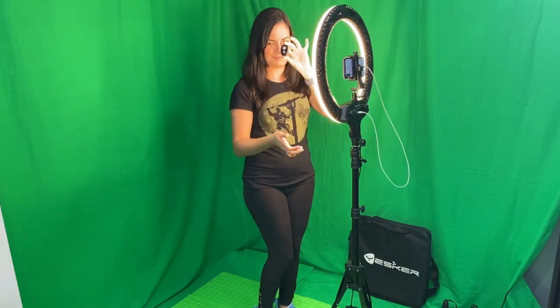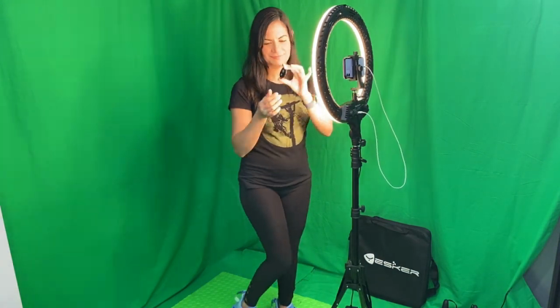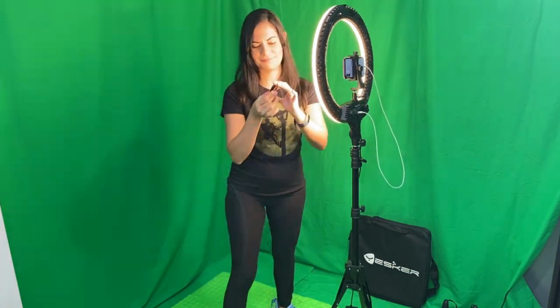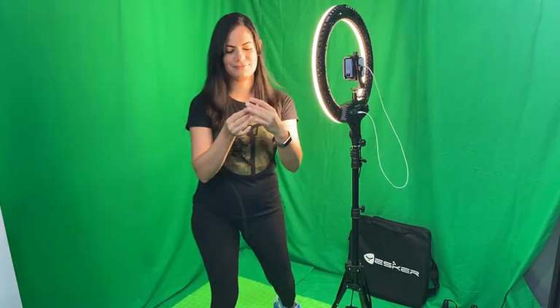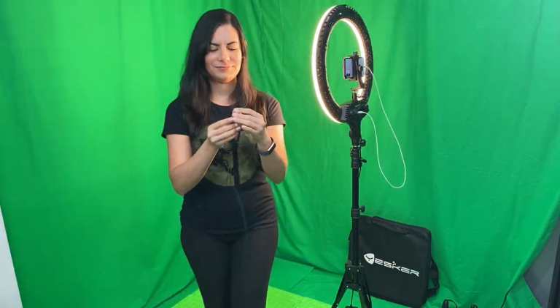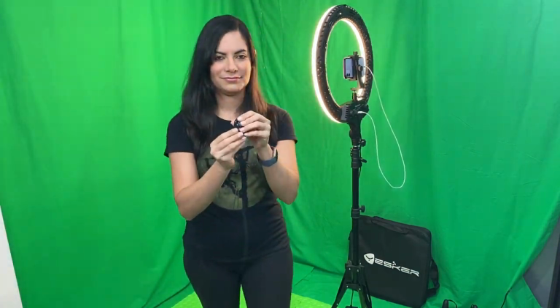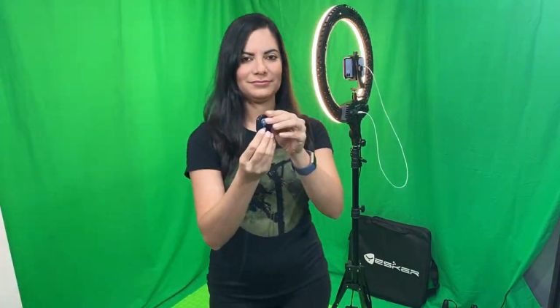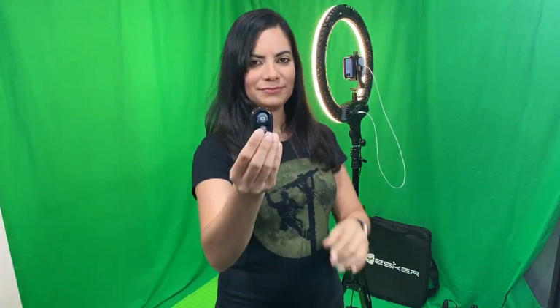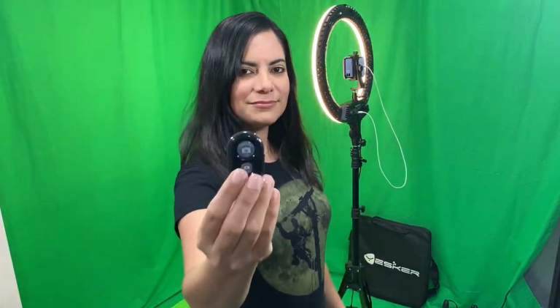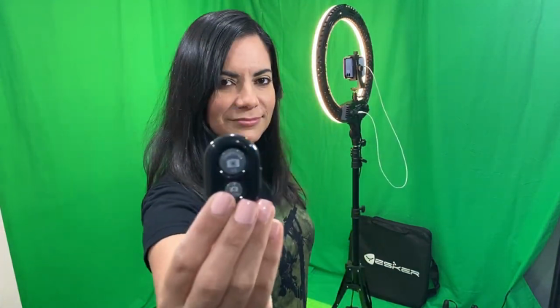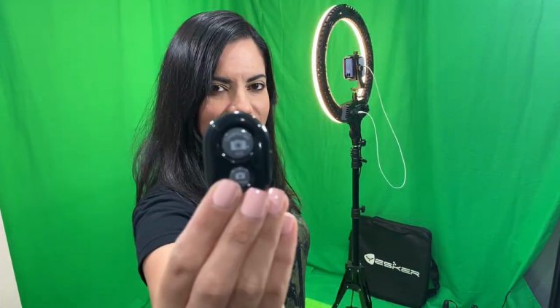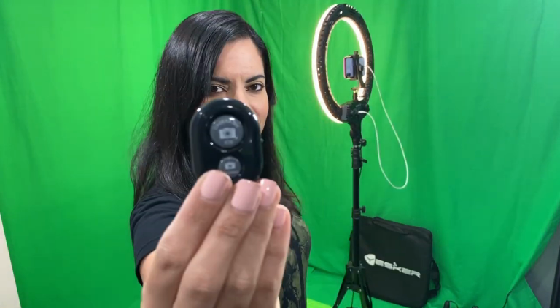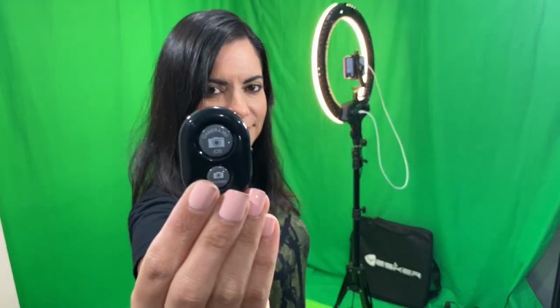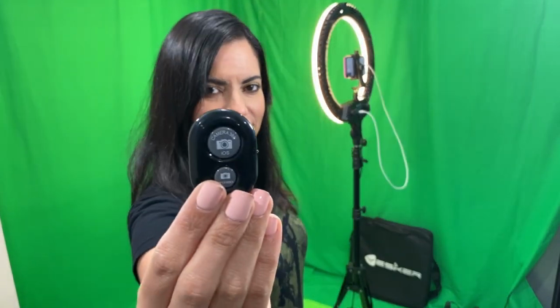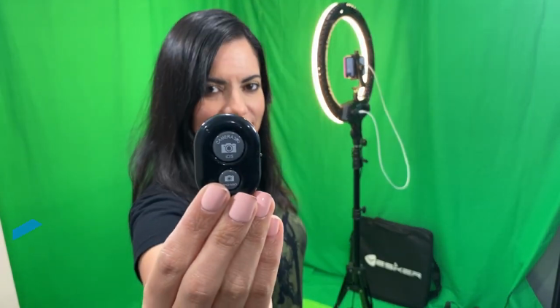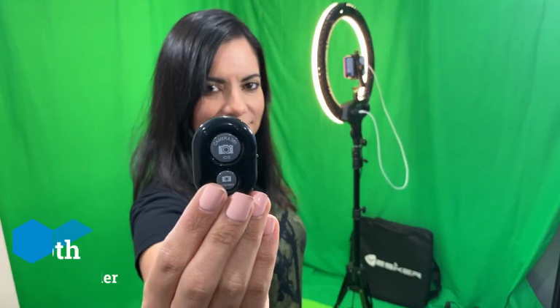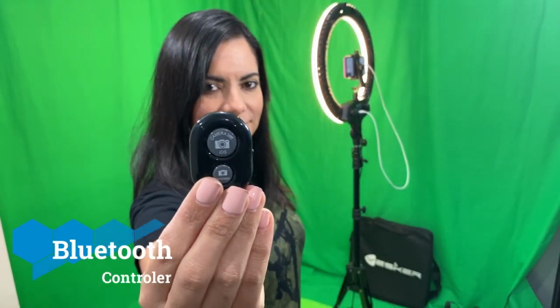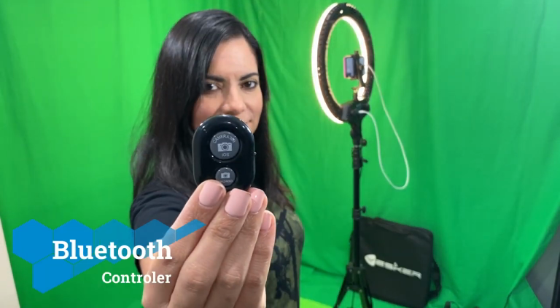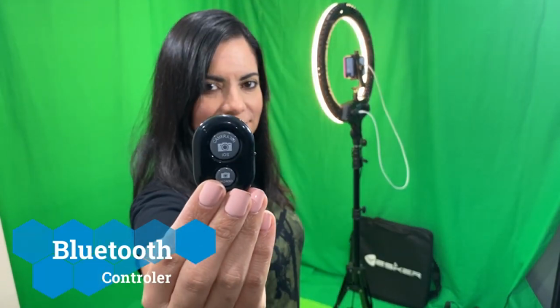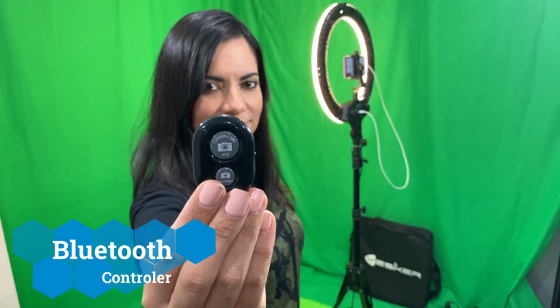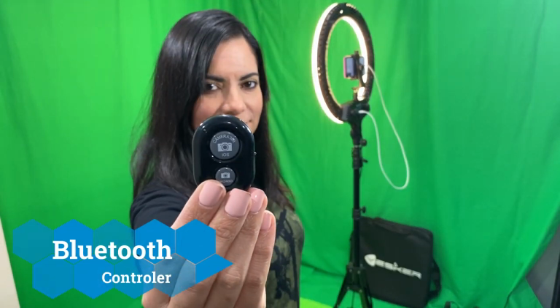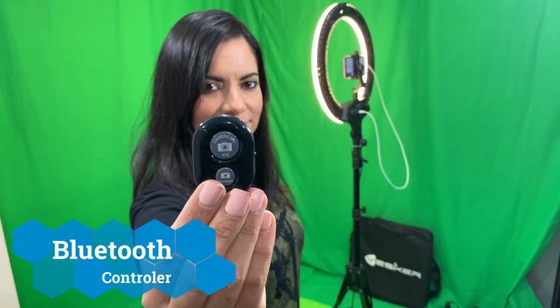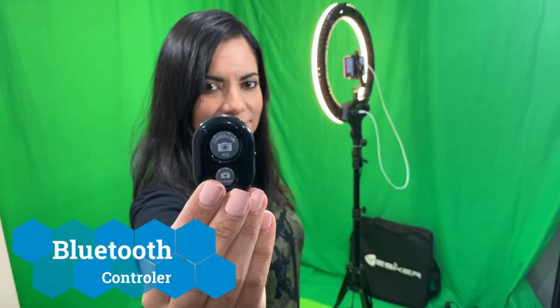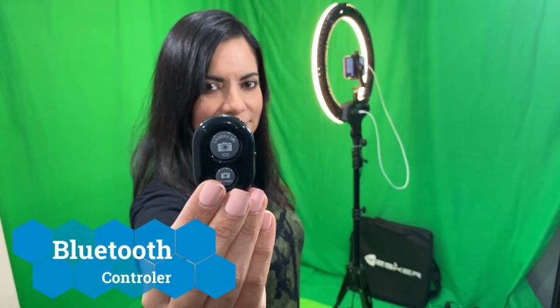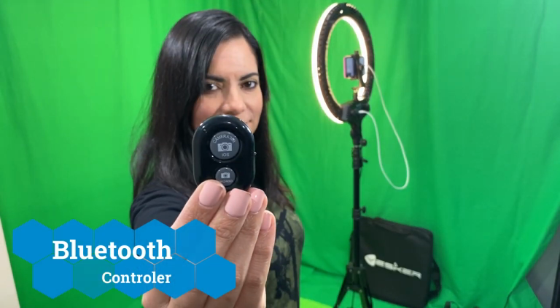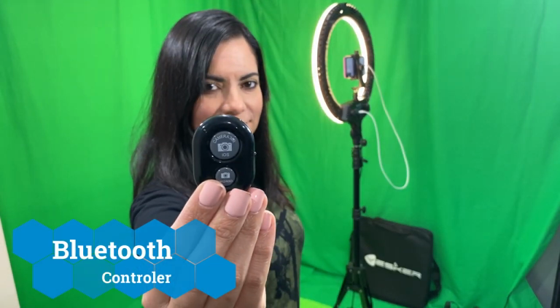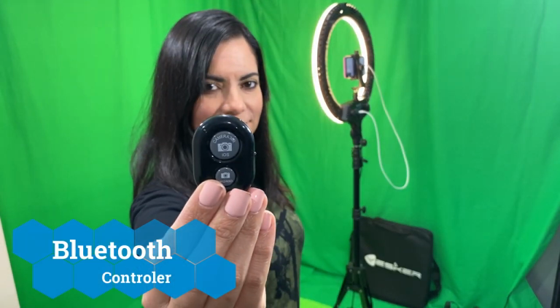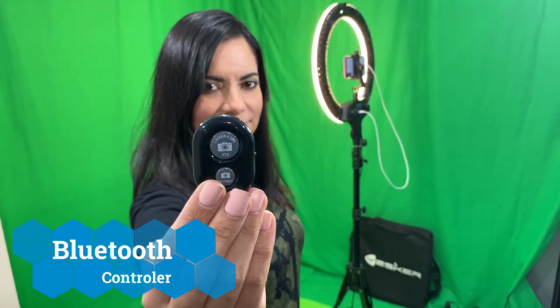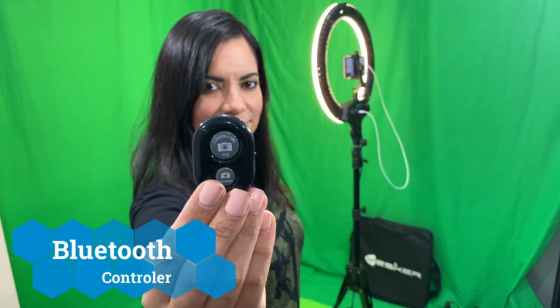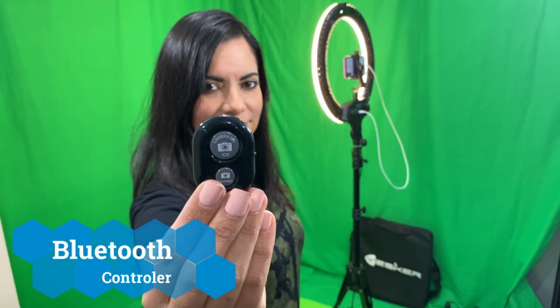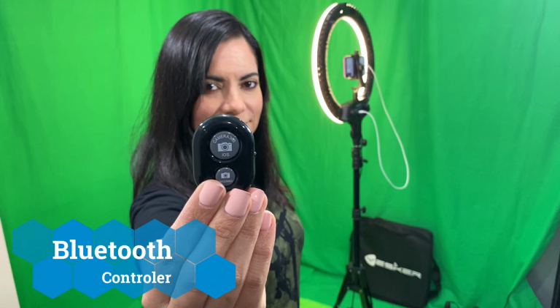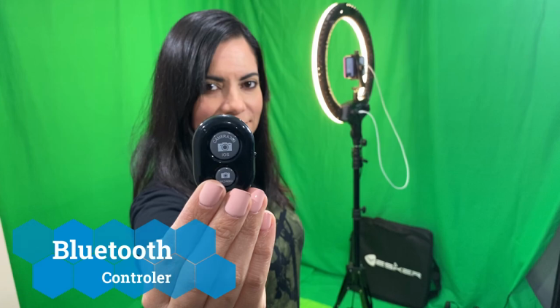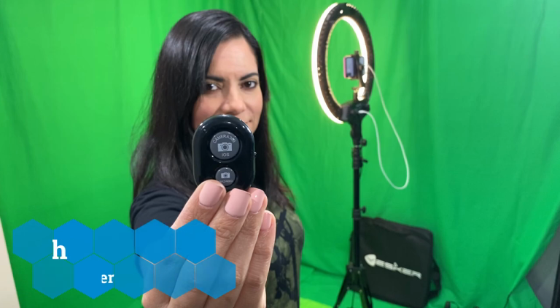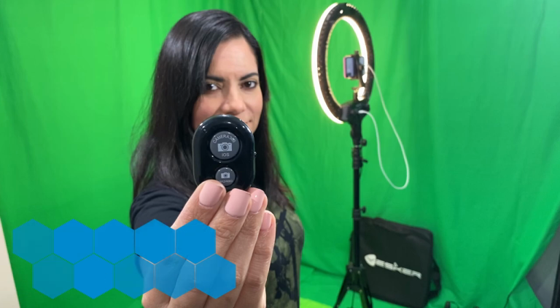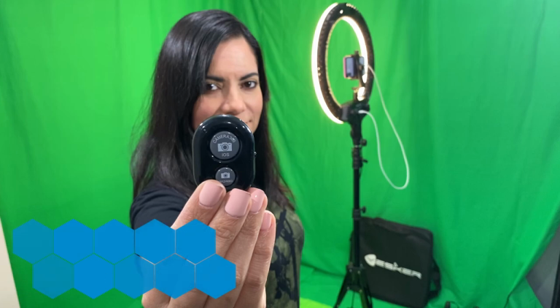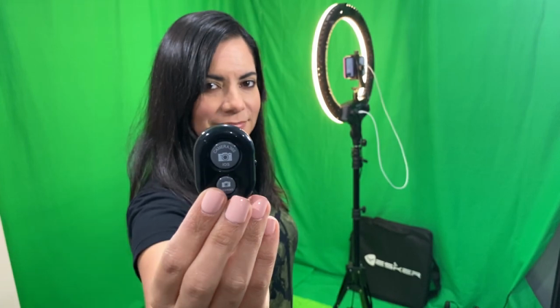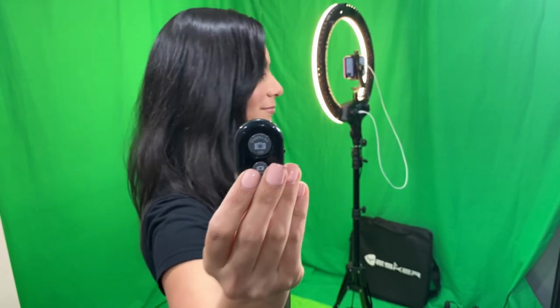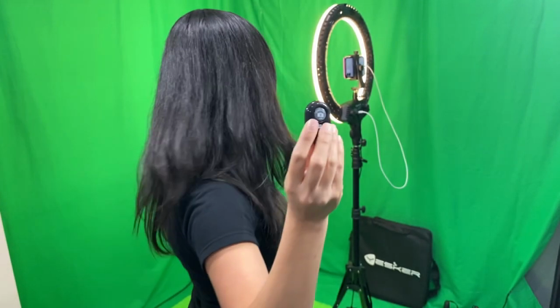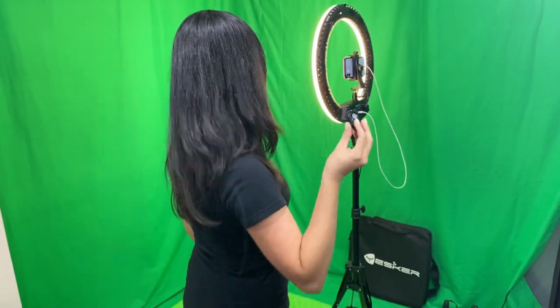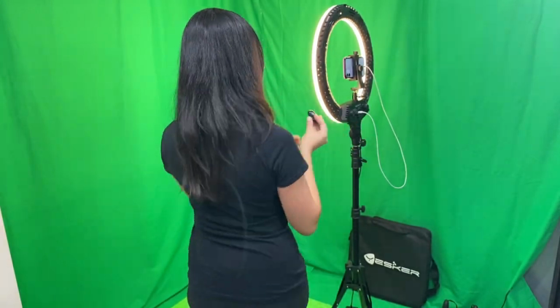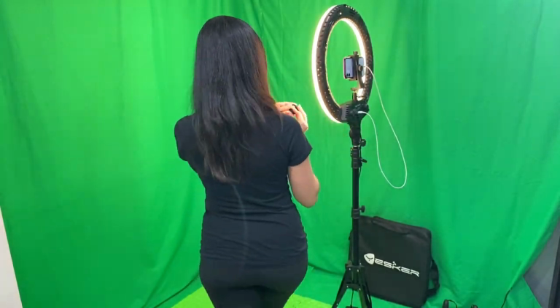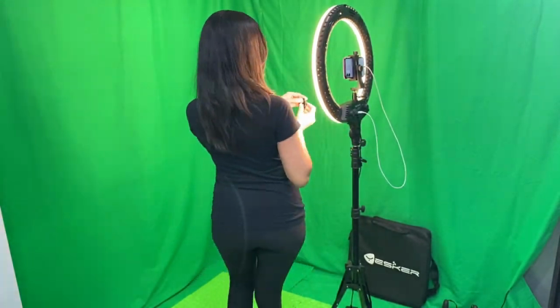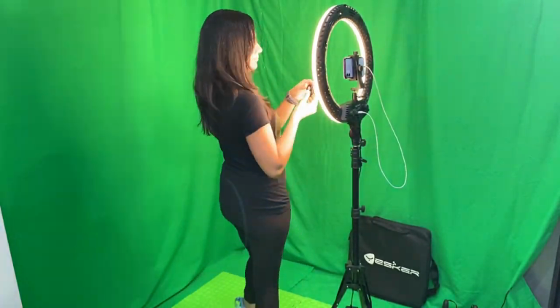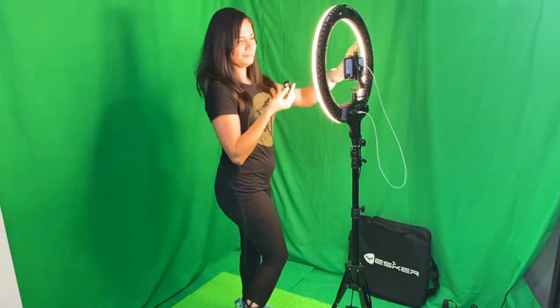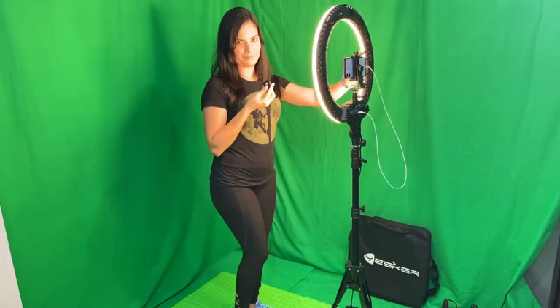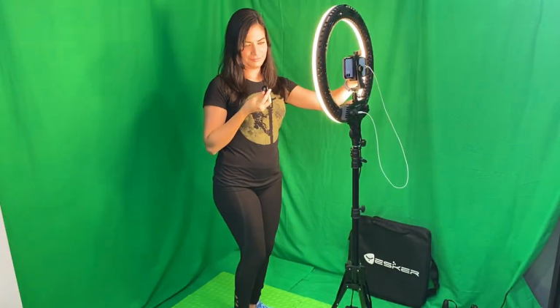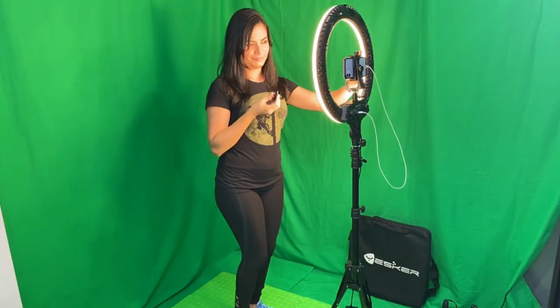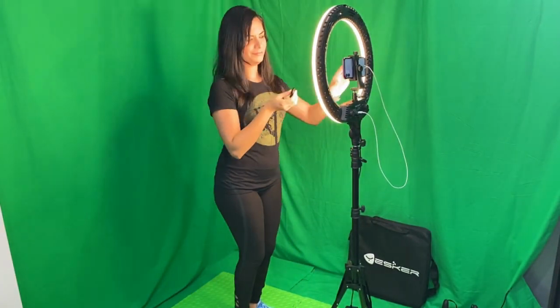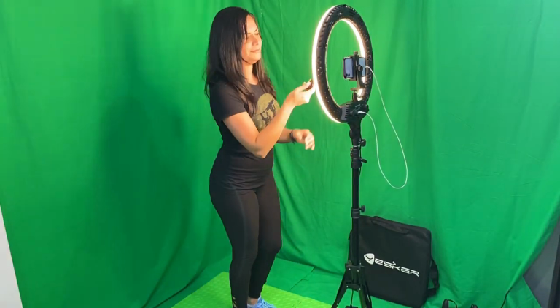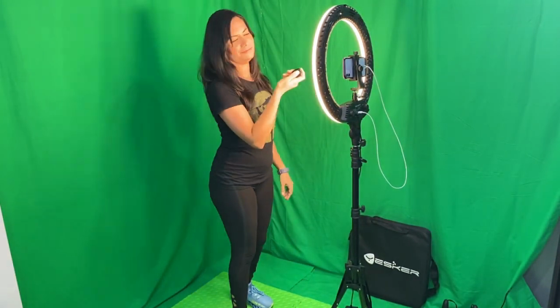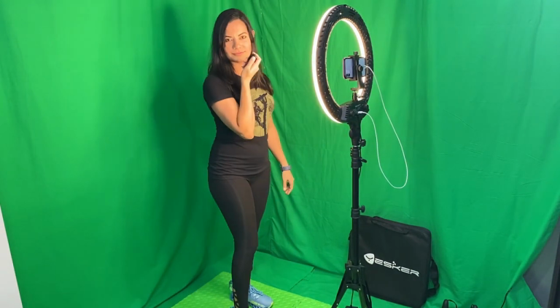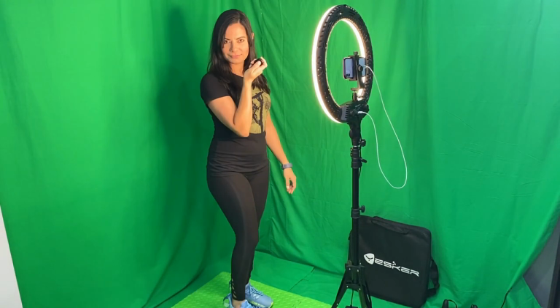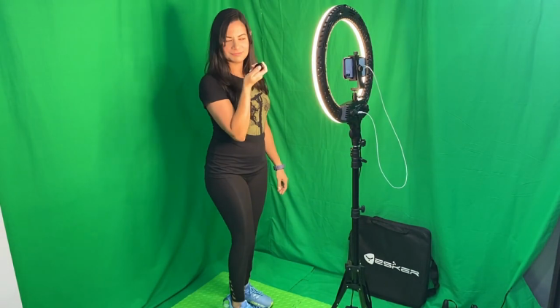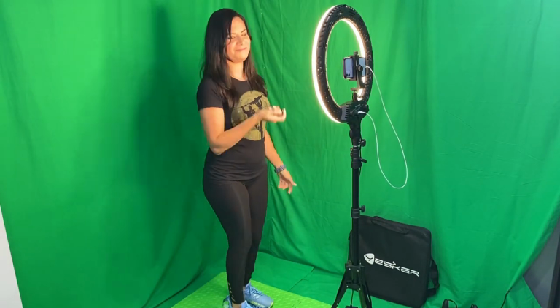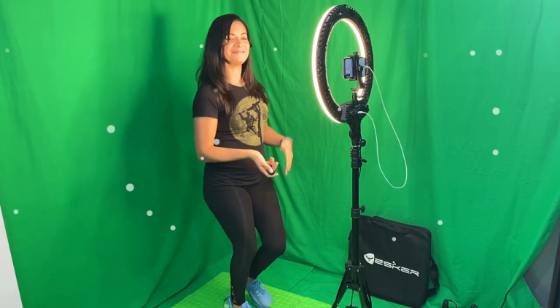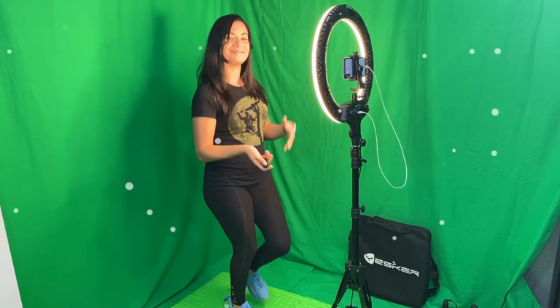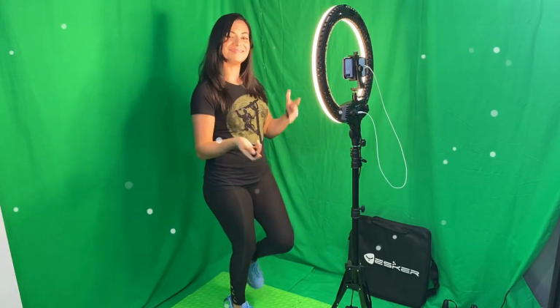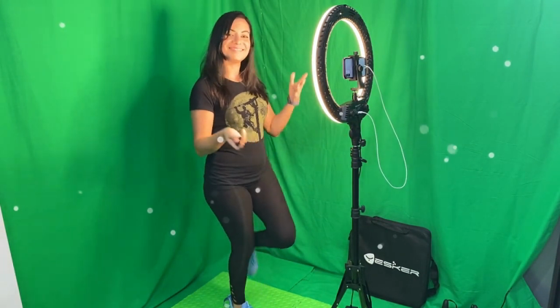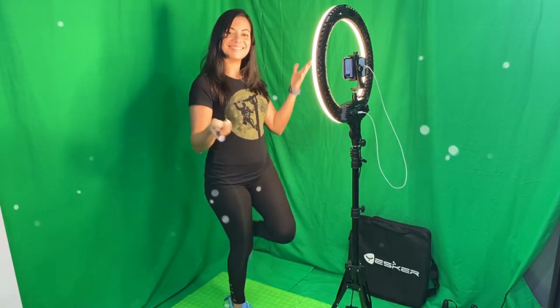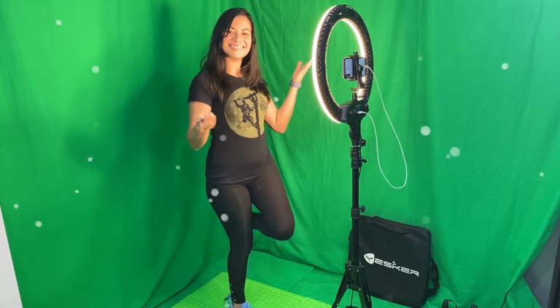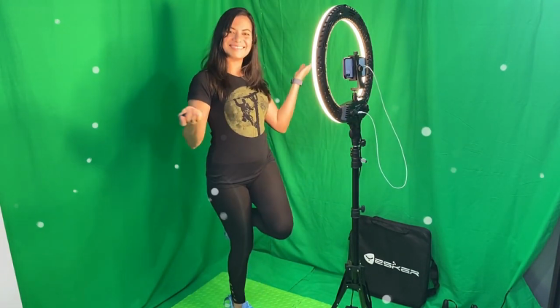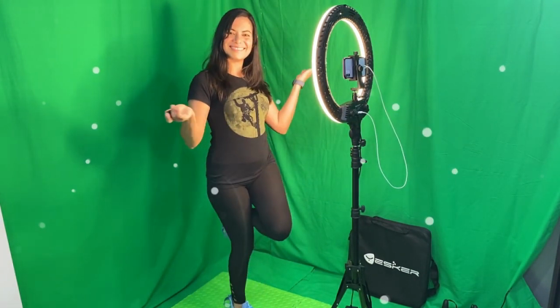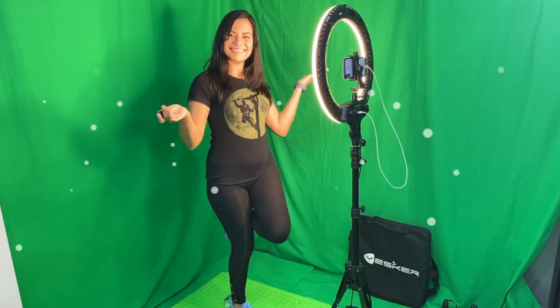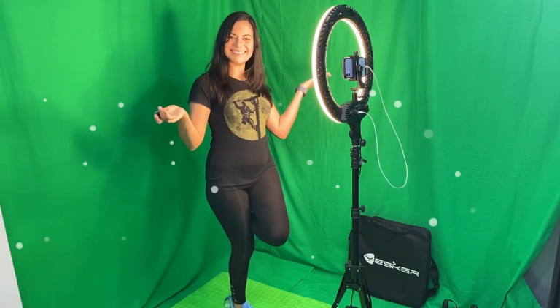Let's talk about the hands-free remote now. Very convenient for your selfies — press and just say cheese.